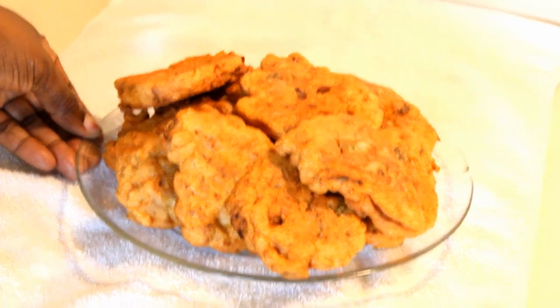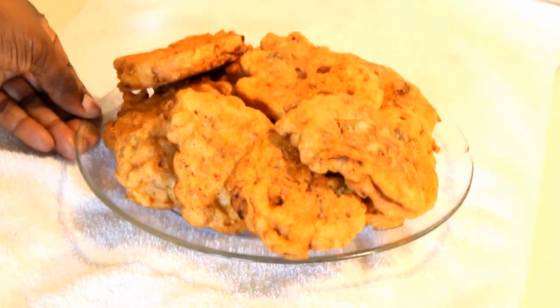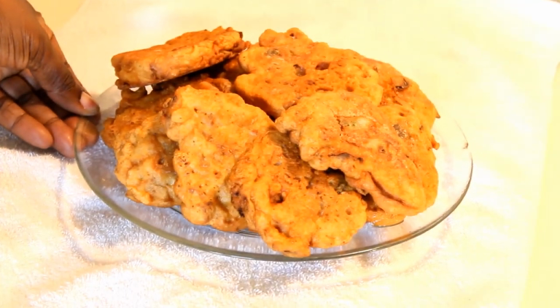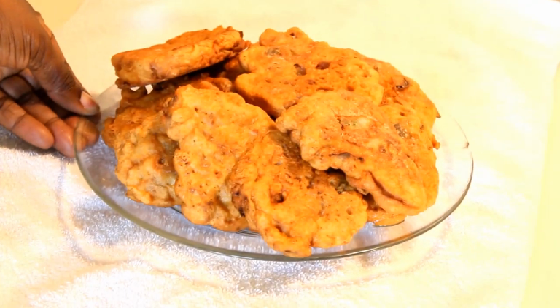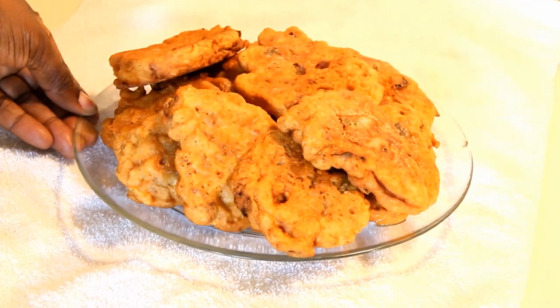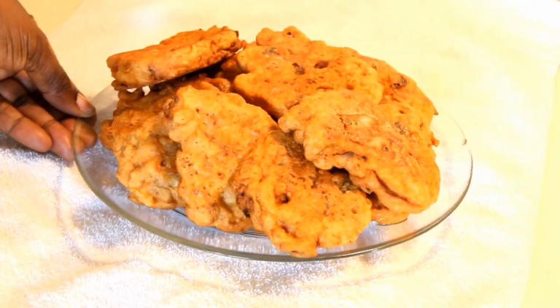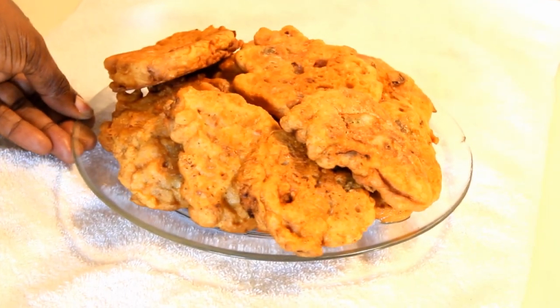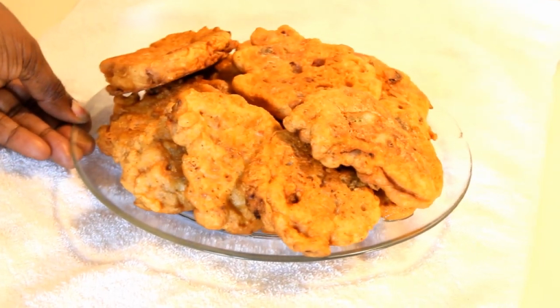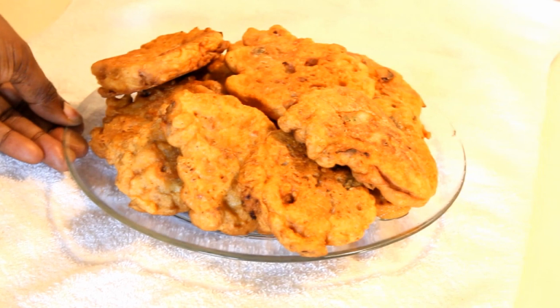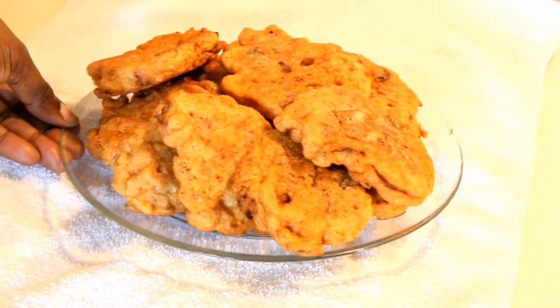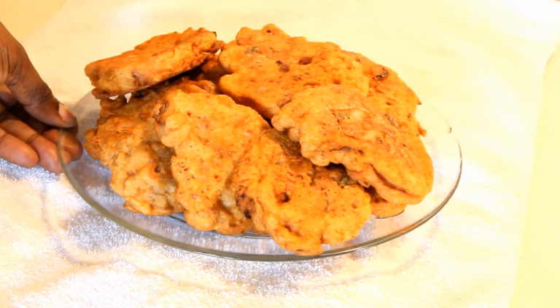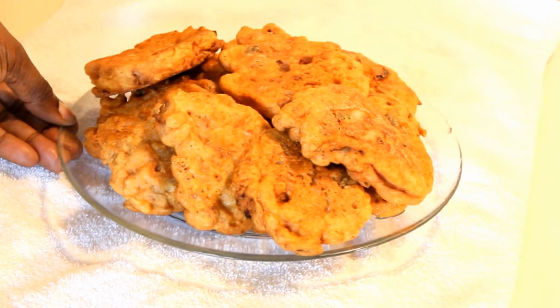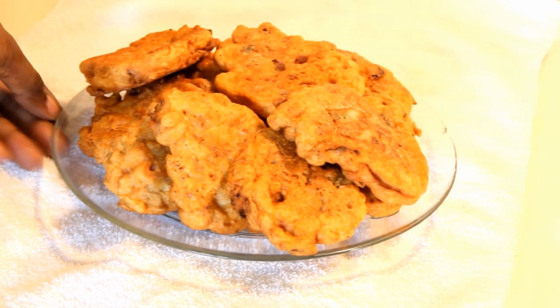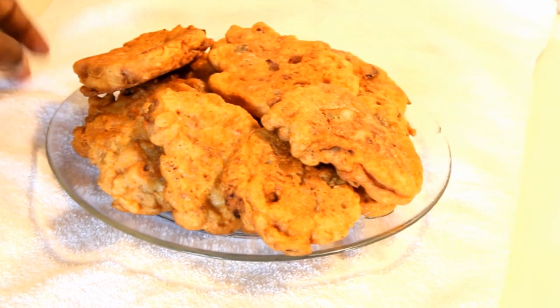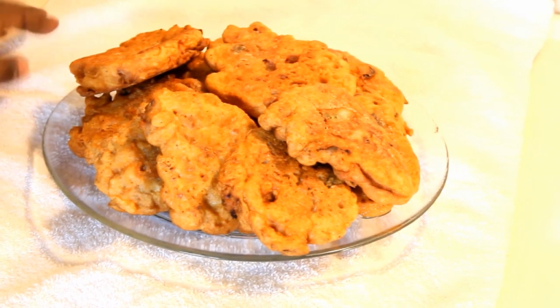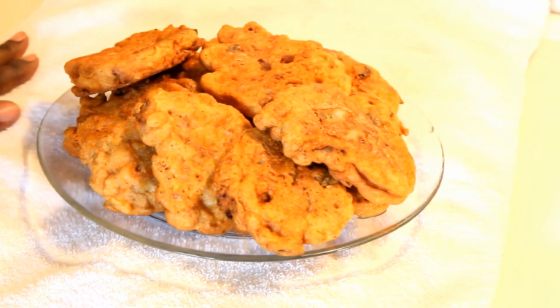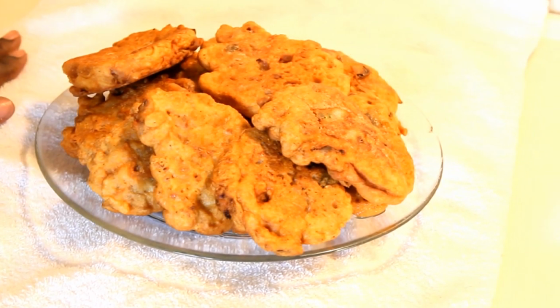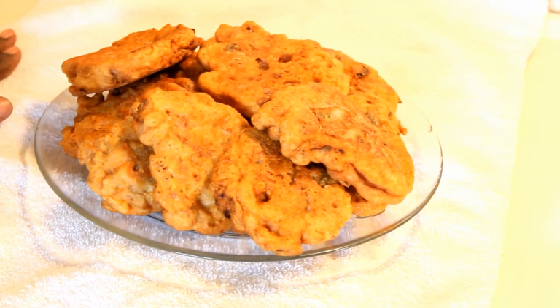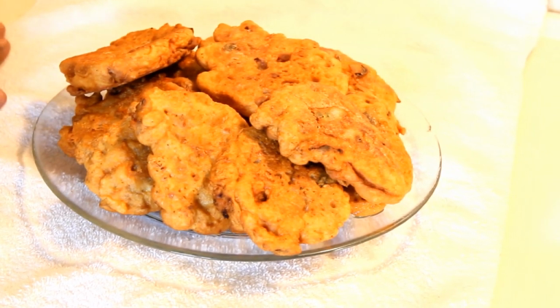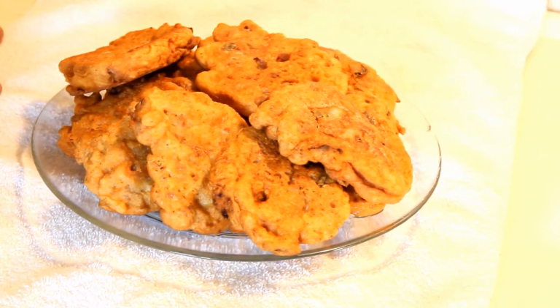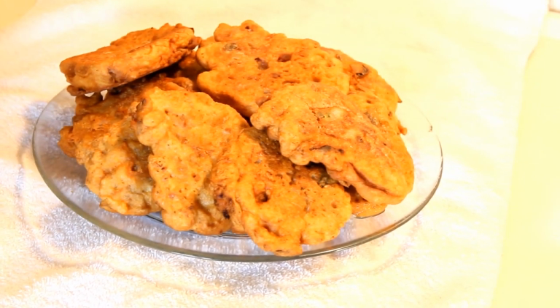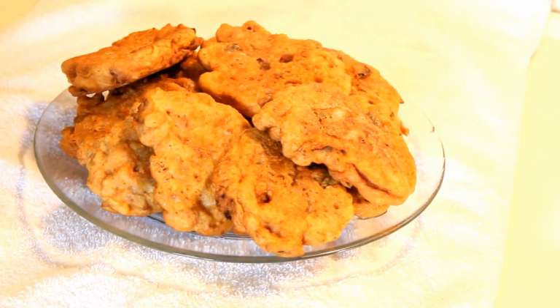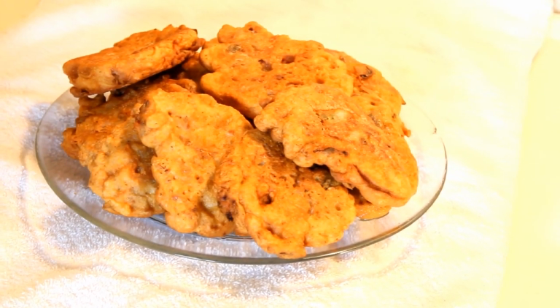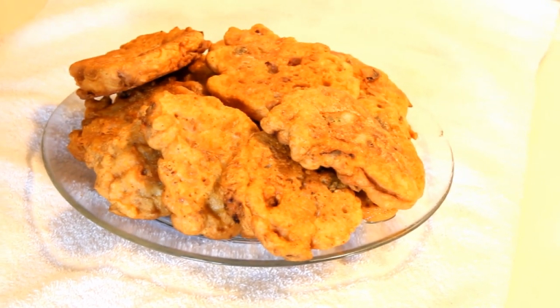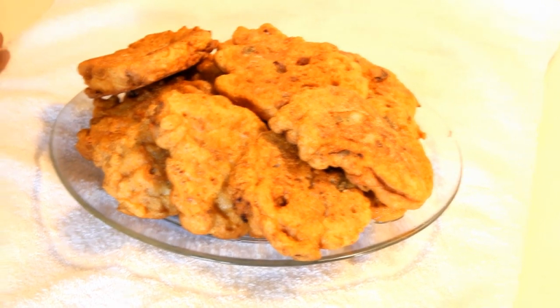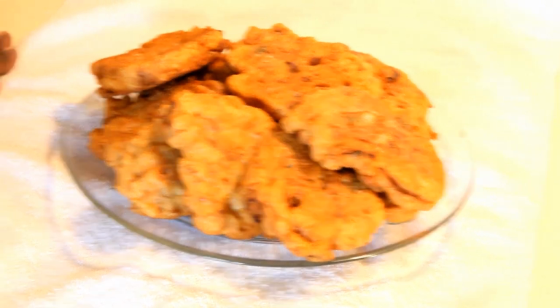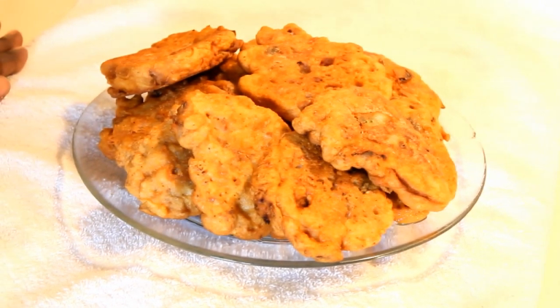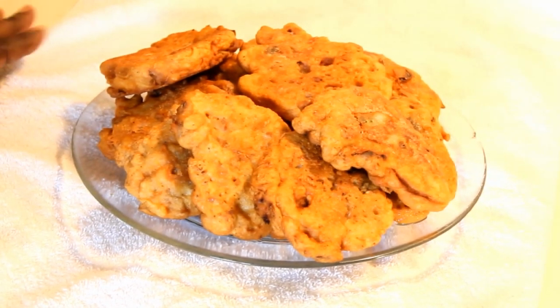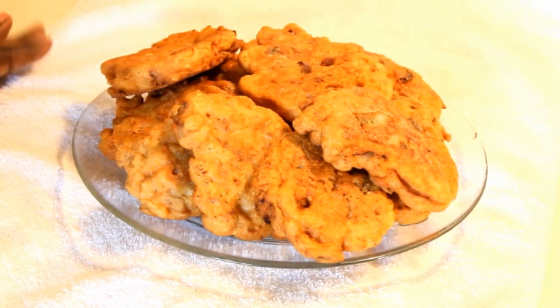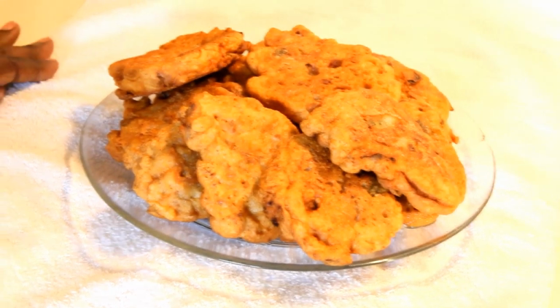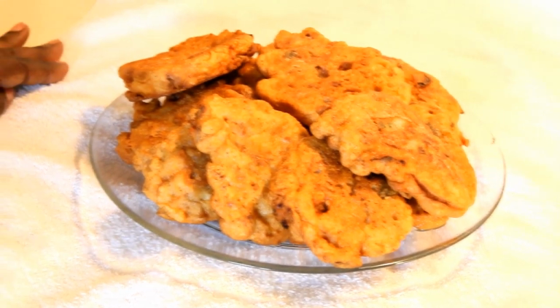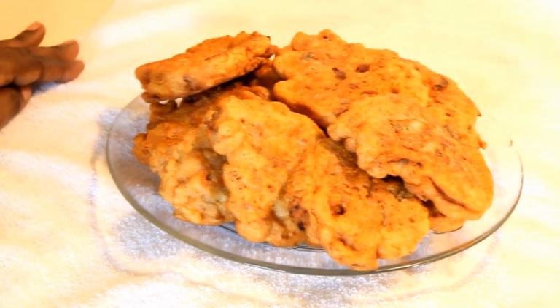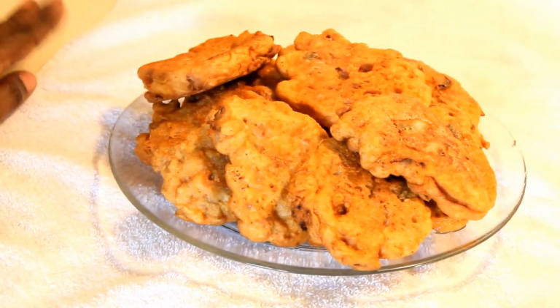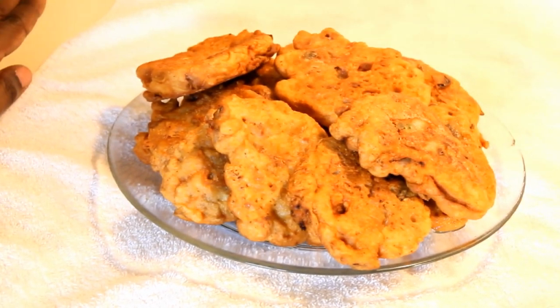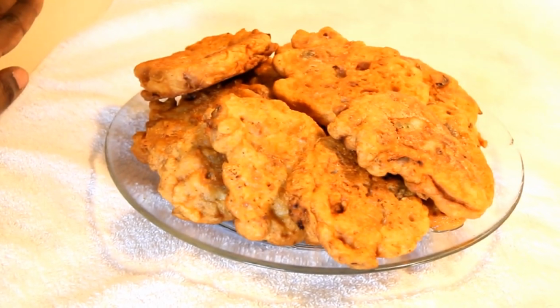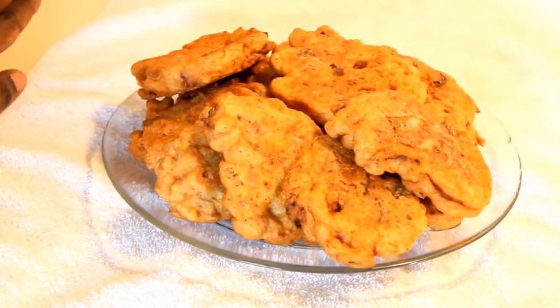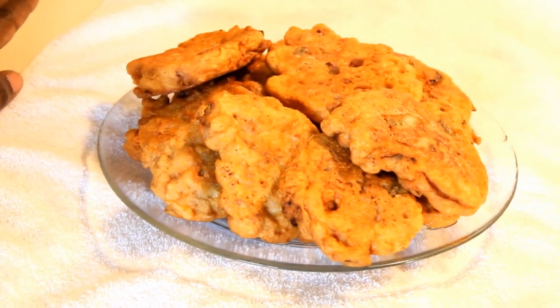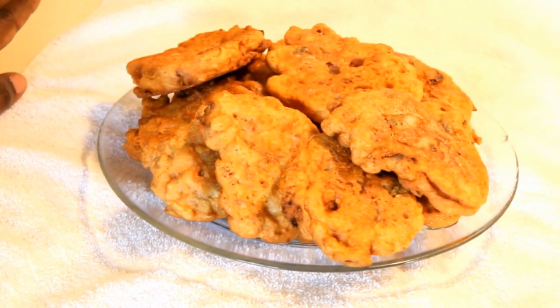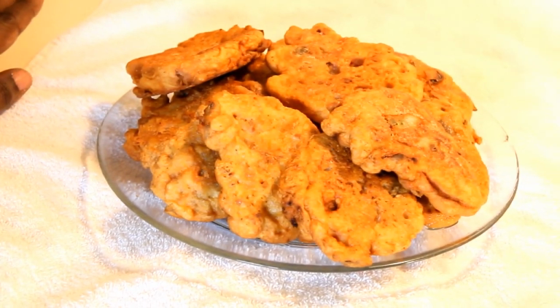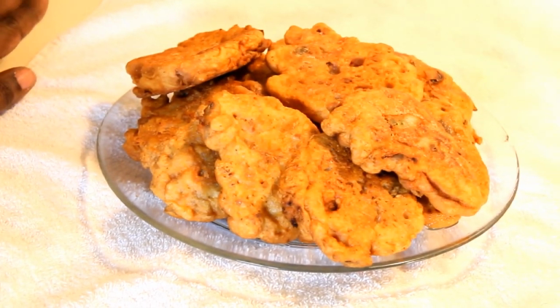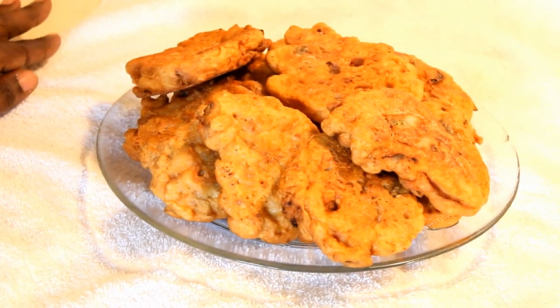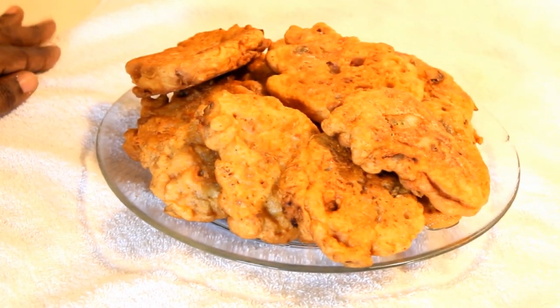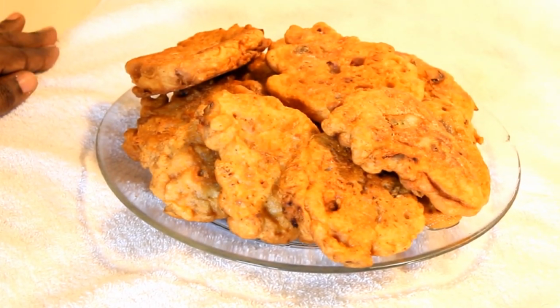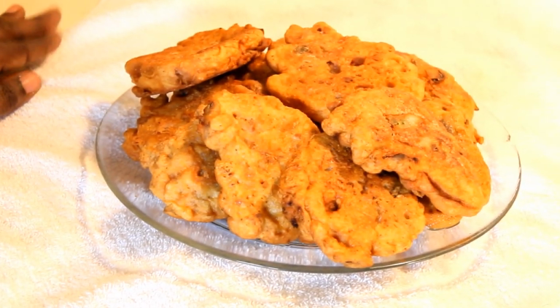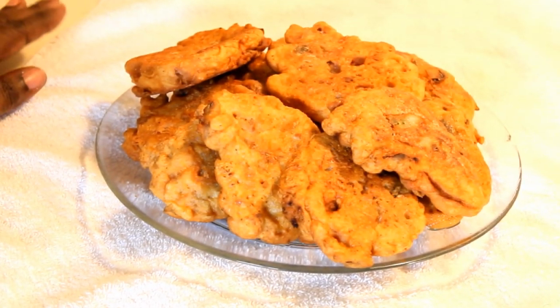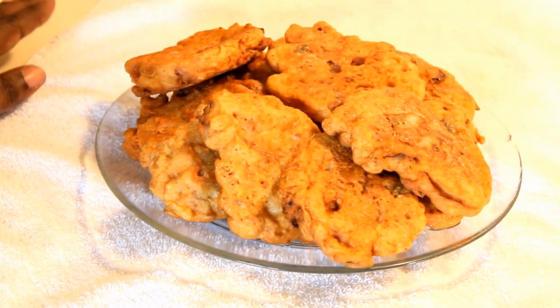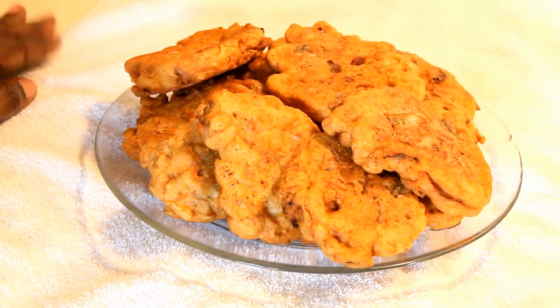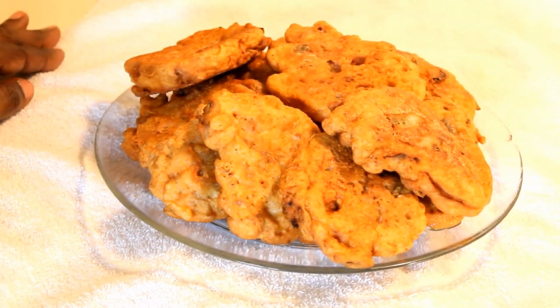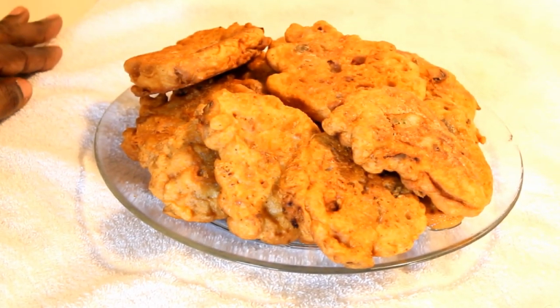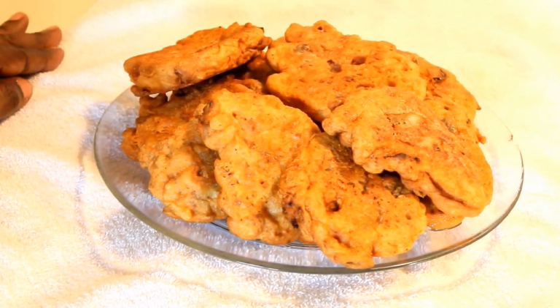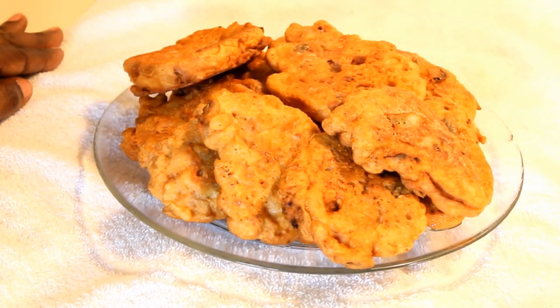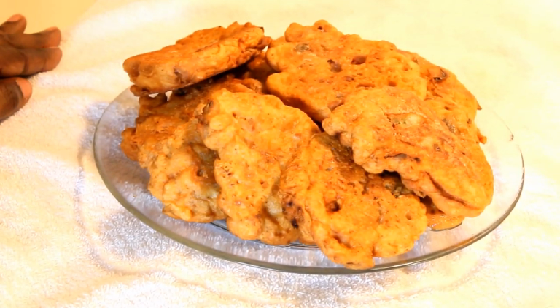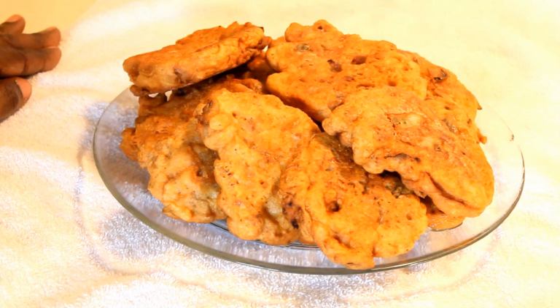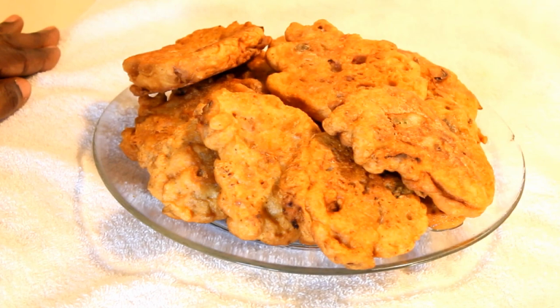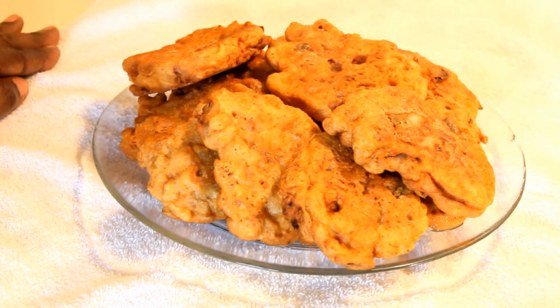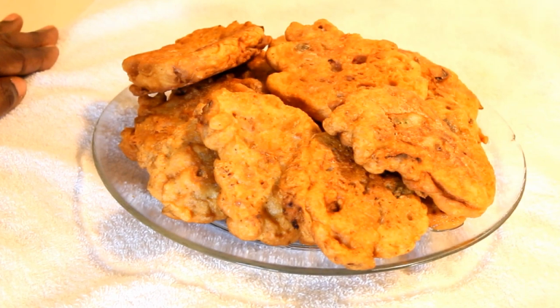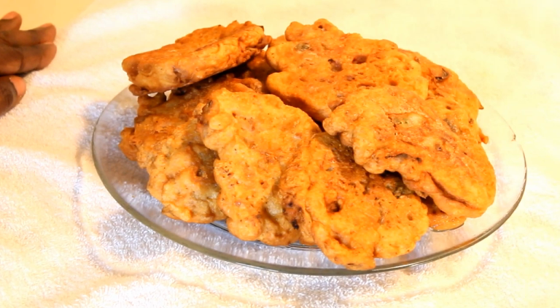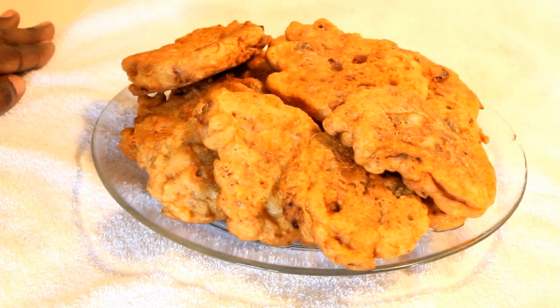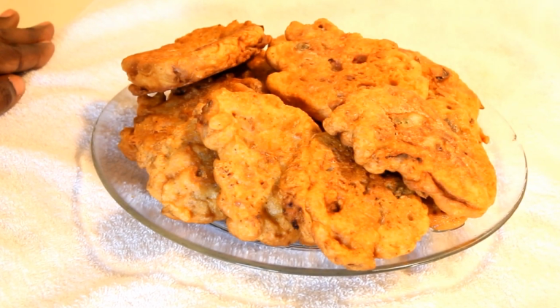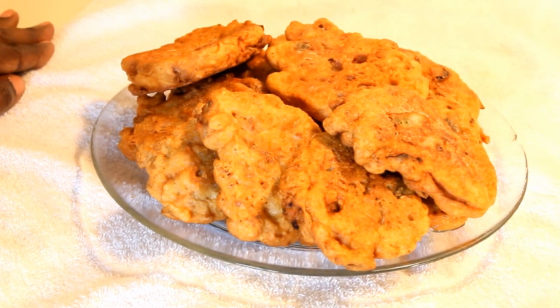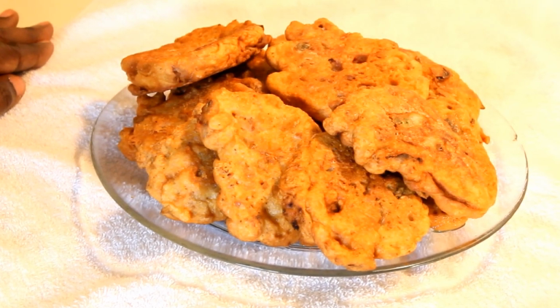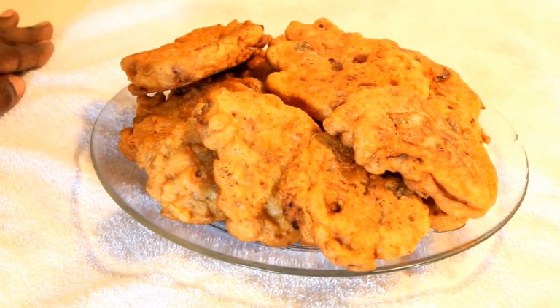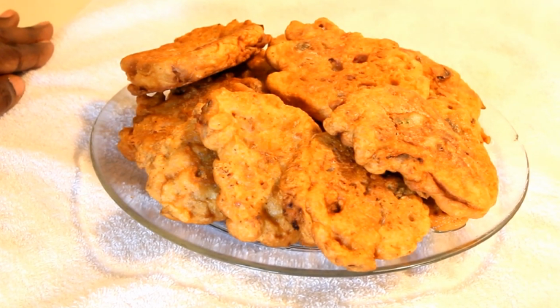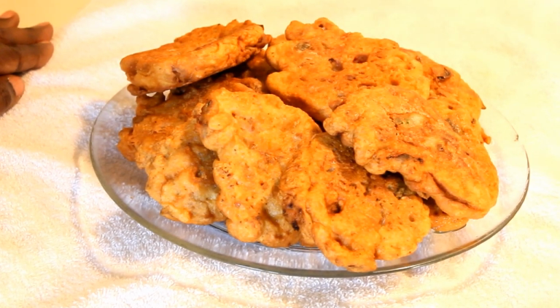Here you have it, guys — it's all done! Salt fish fritters from my kitchen. Give it a try, let me know how you like it. And once again, from my kitchen to yours — enjoy!